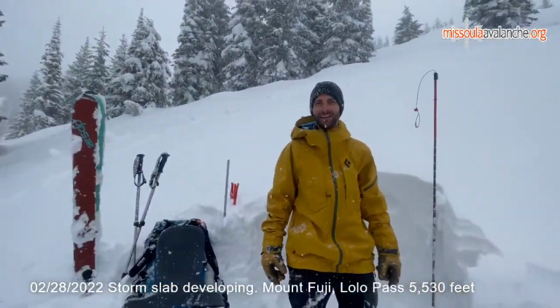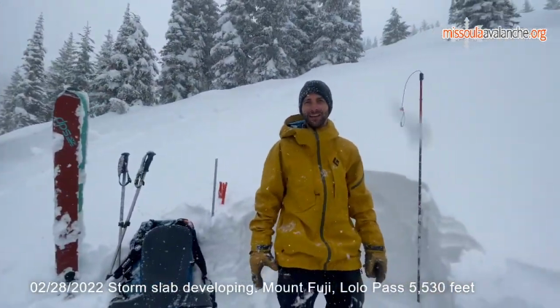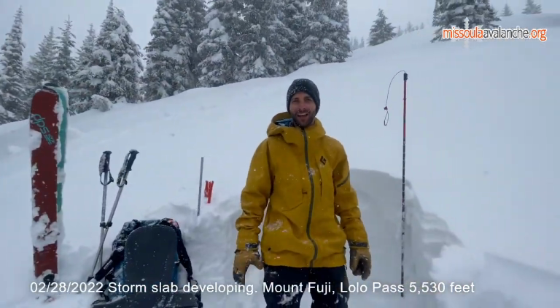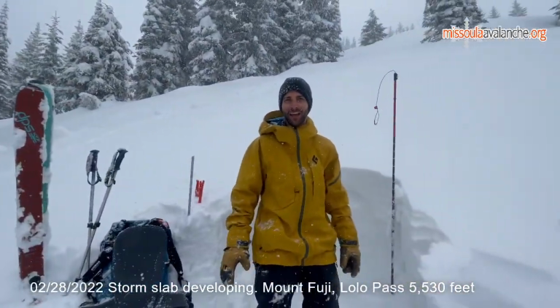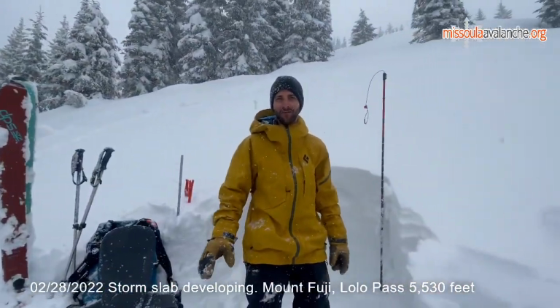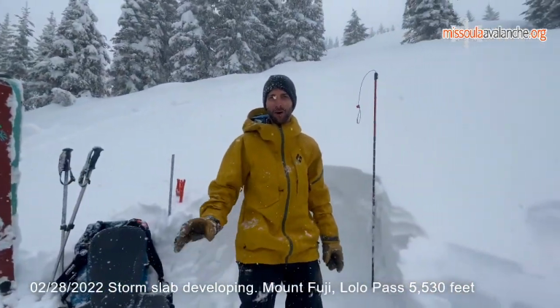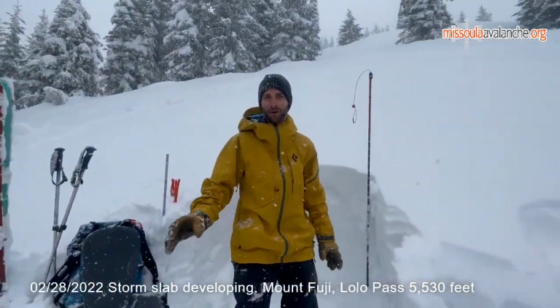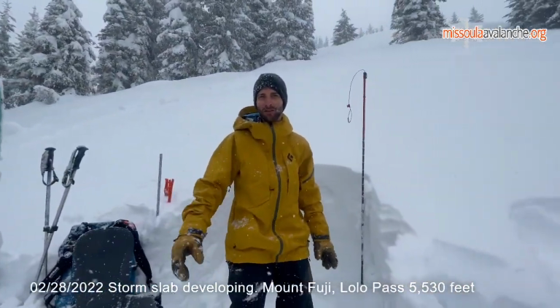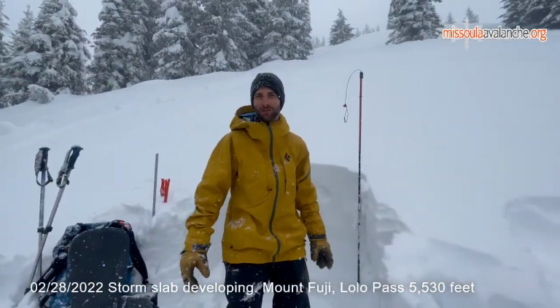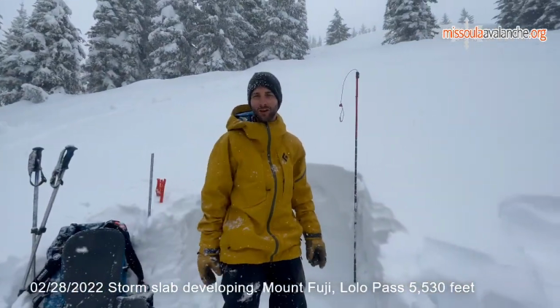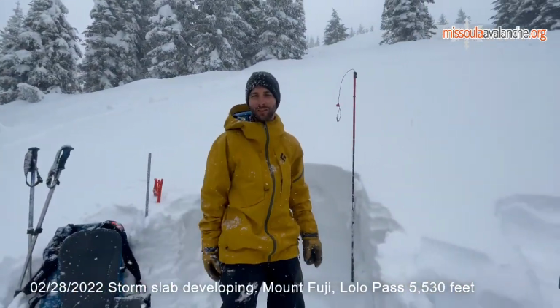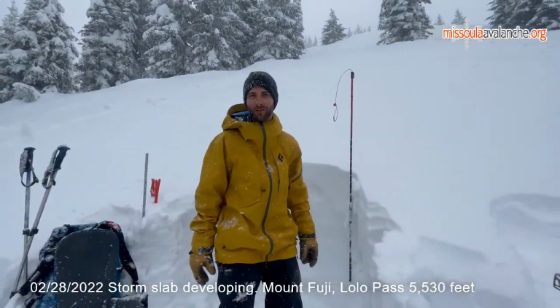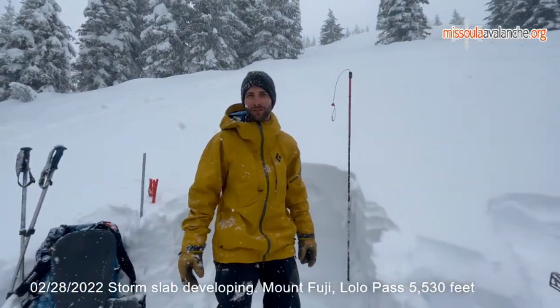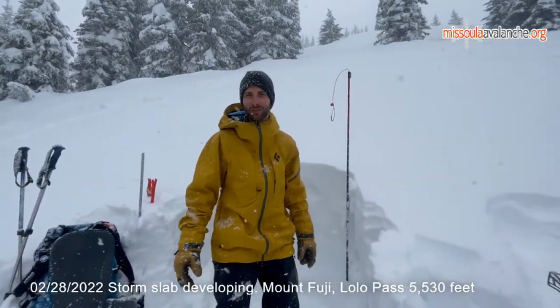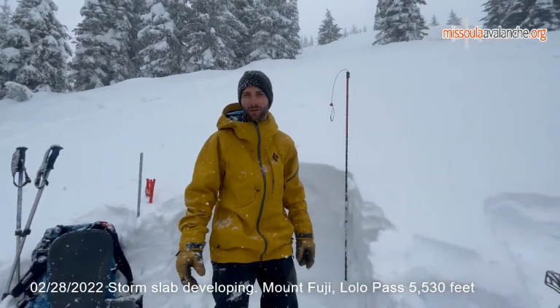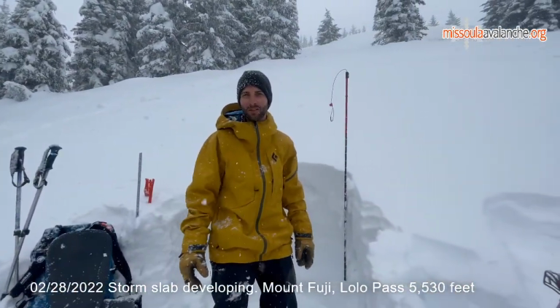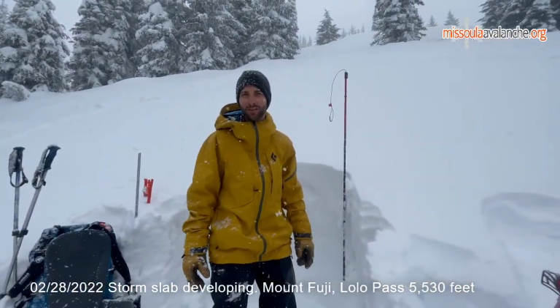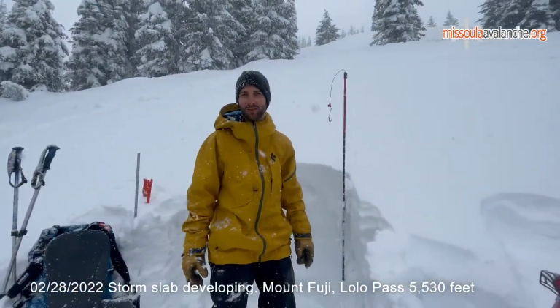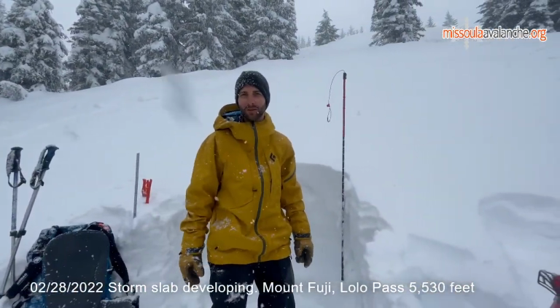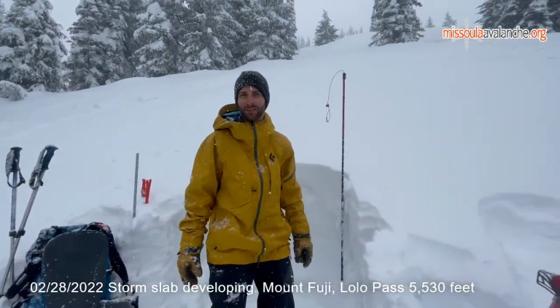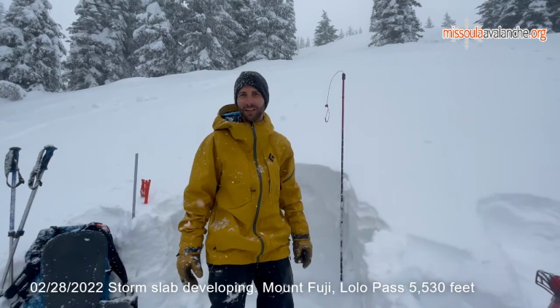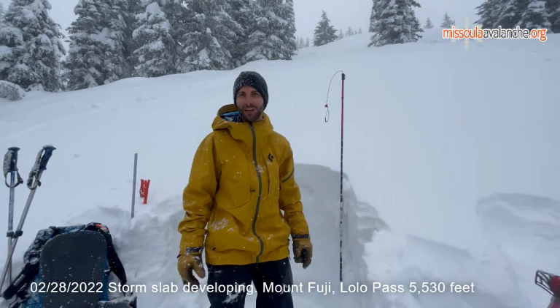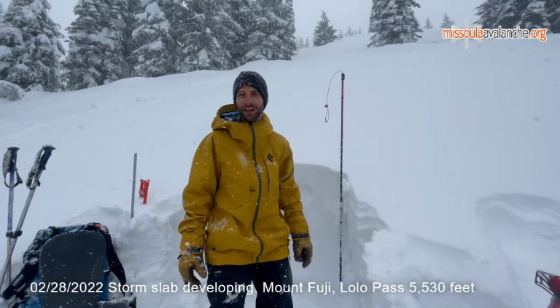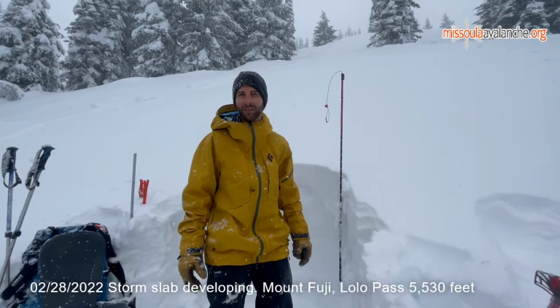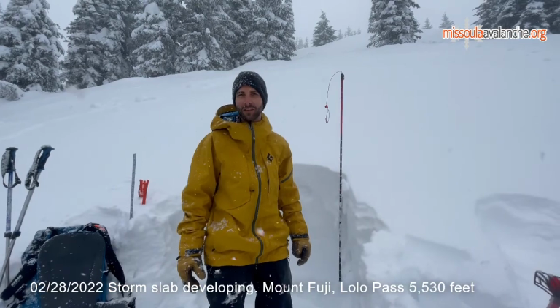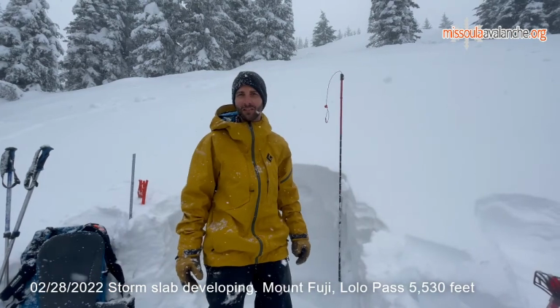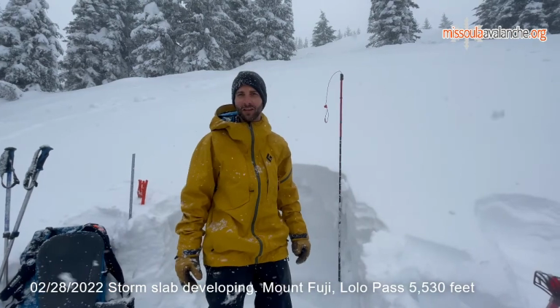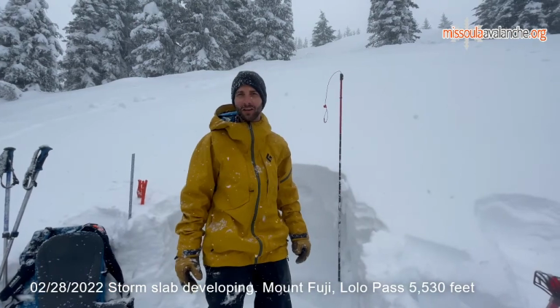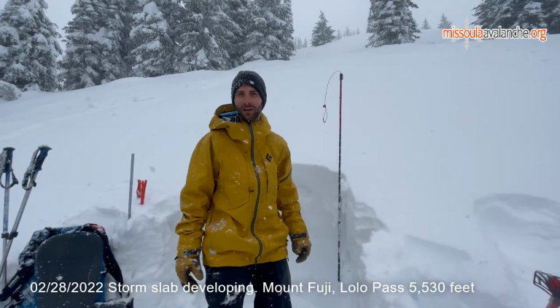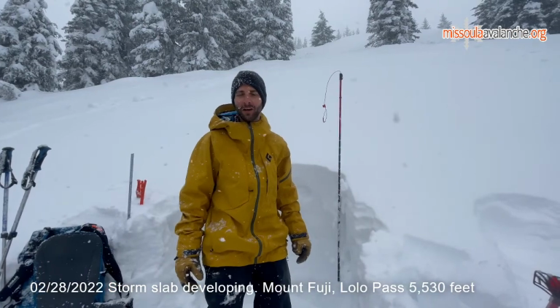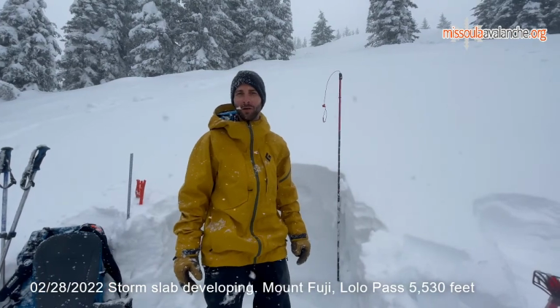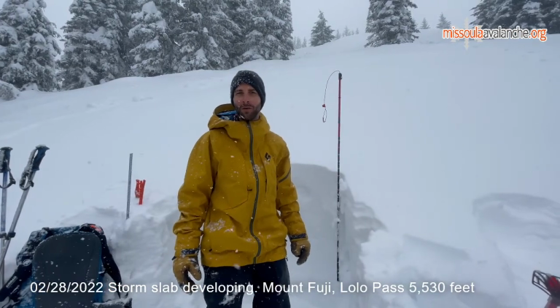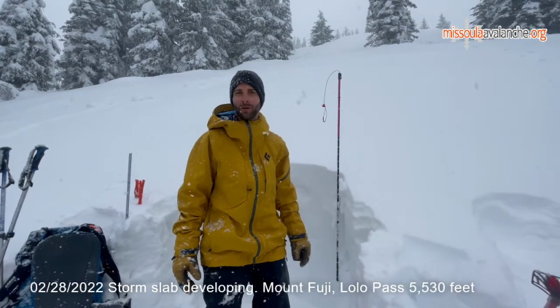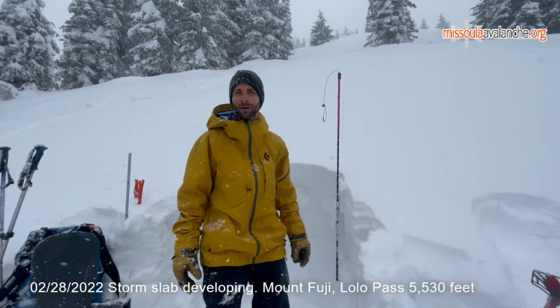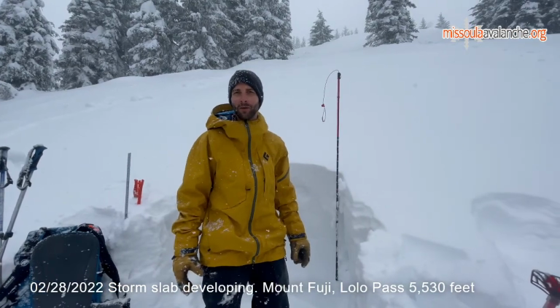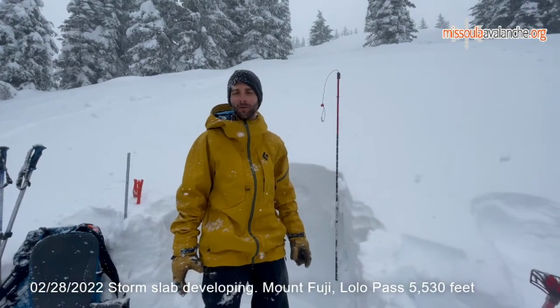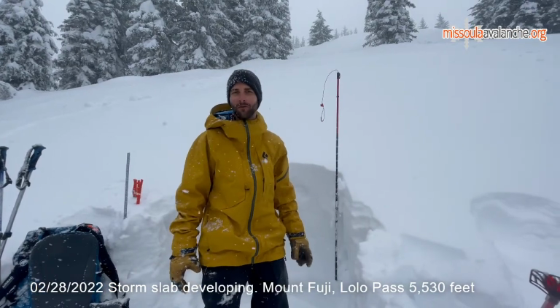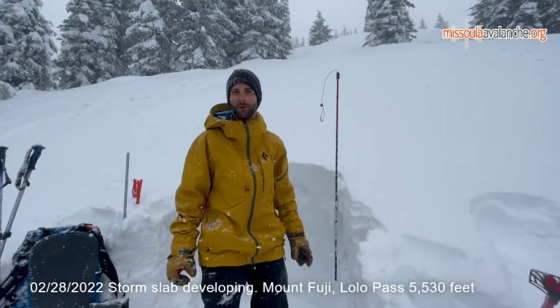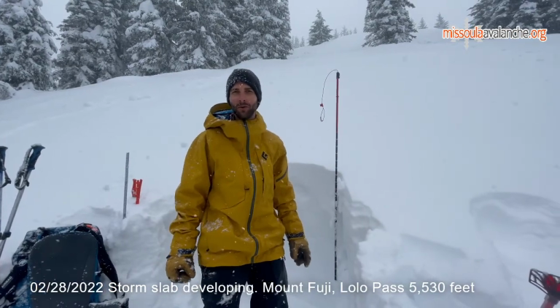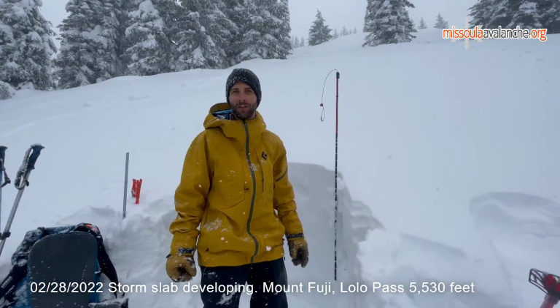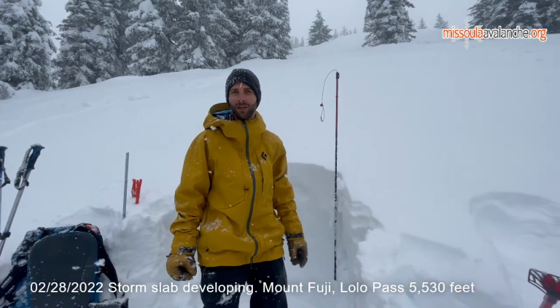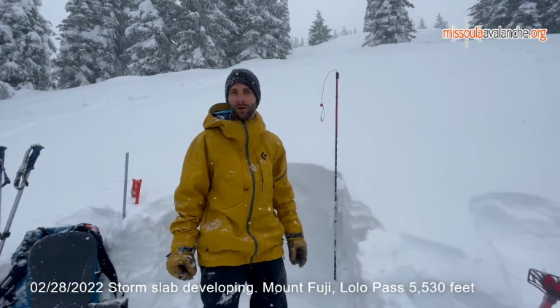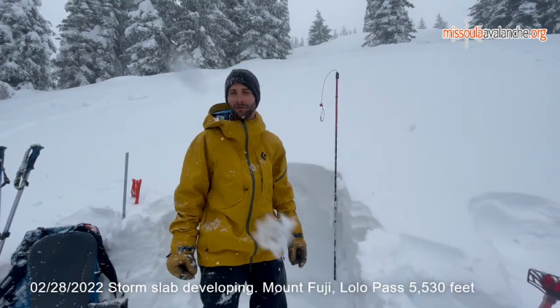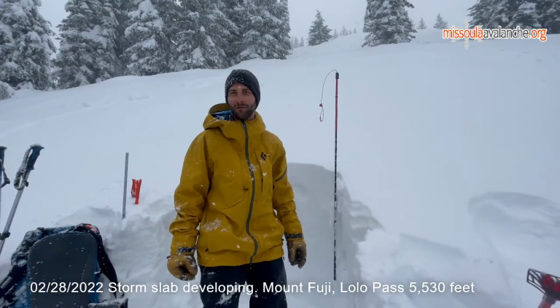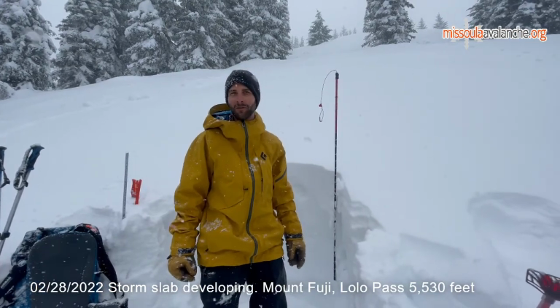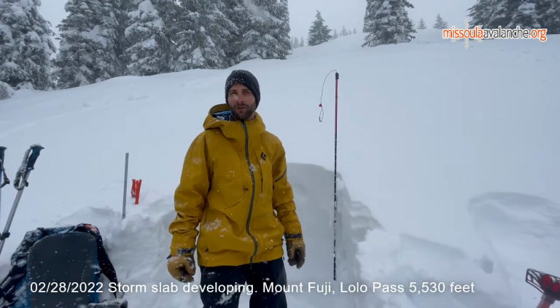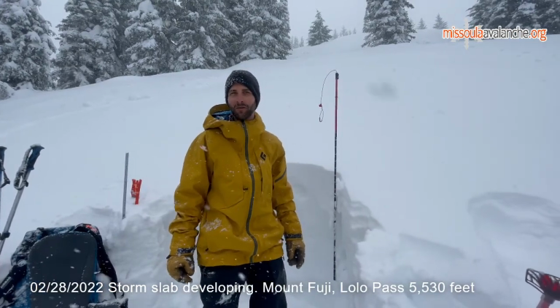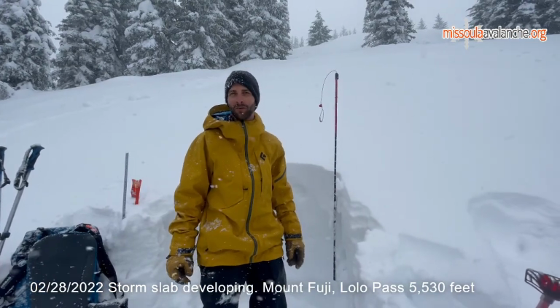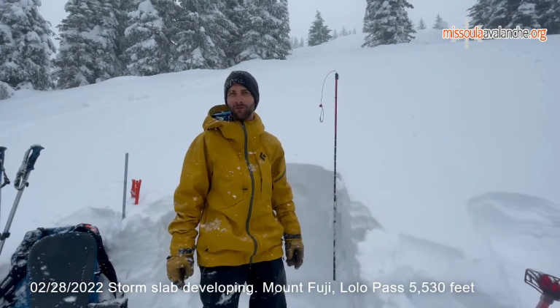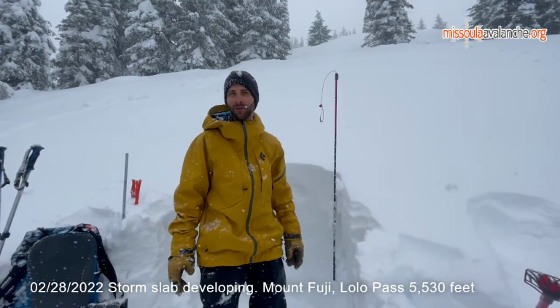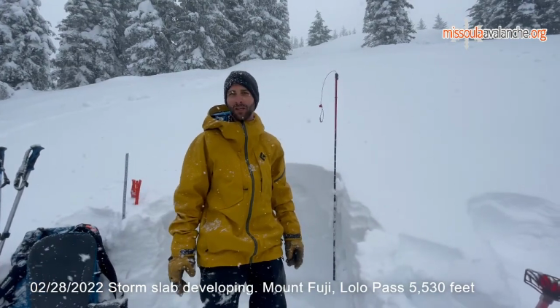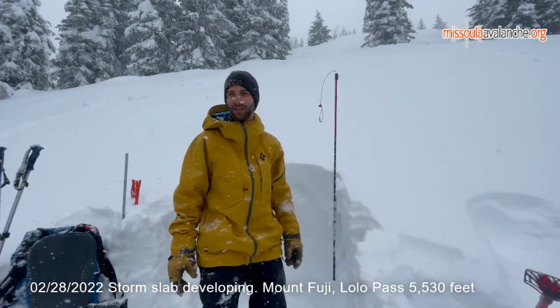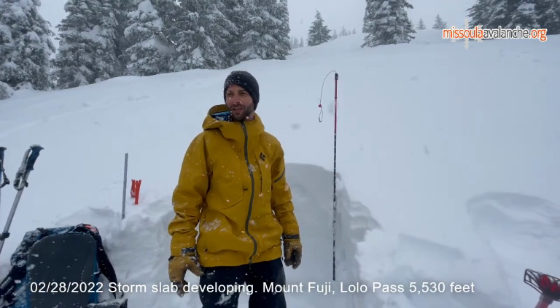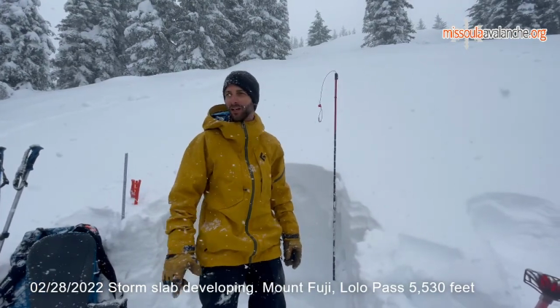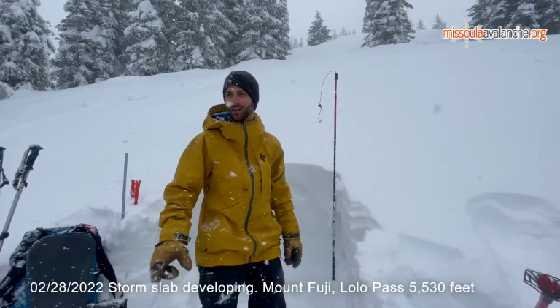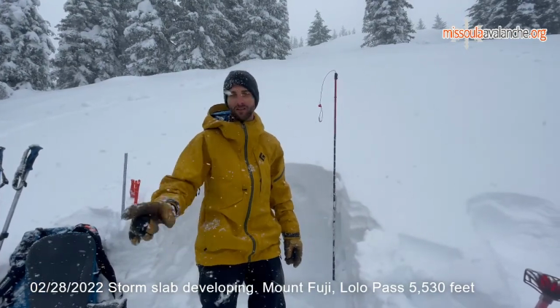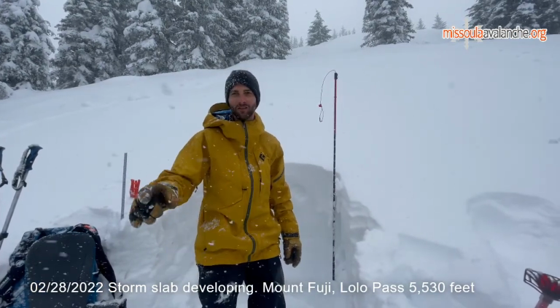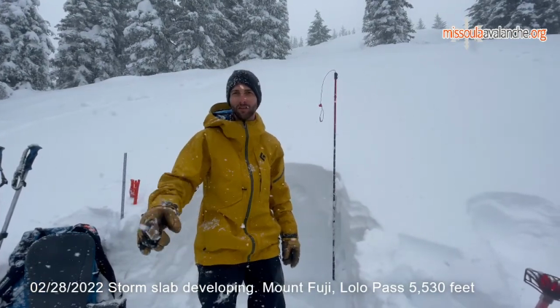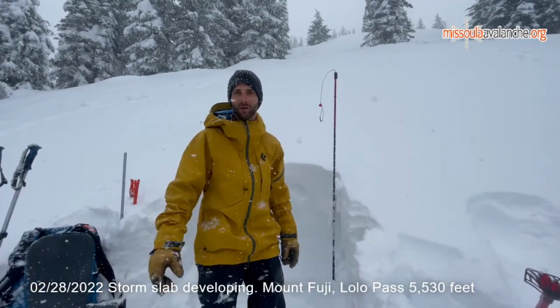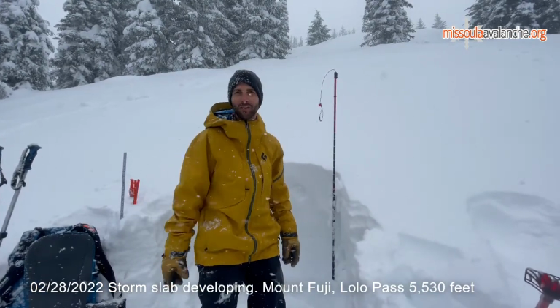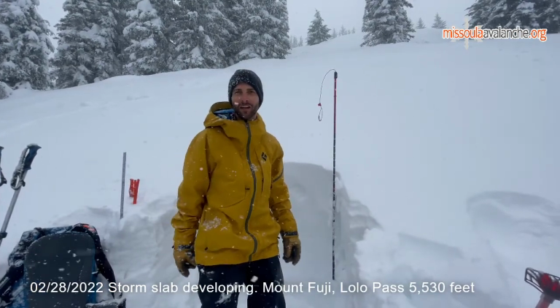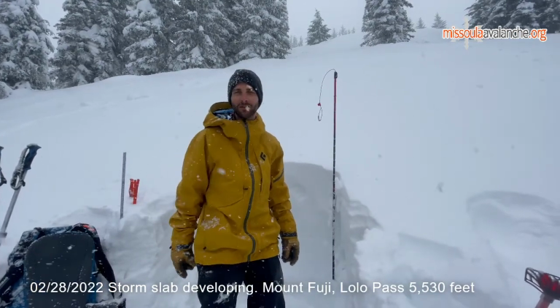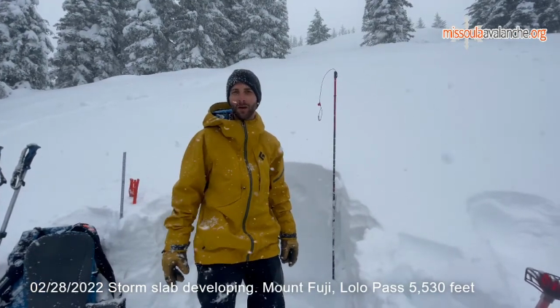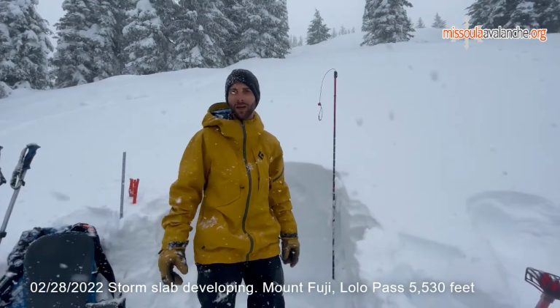Hey folks, Ryan Sorensen, West Central Montana Avalanche Center. We're up here on Mount Fuji, about 5,500 feet. This is the north aspect.